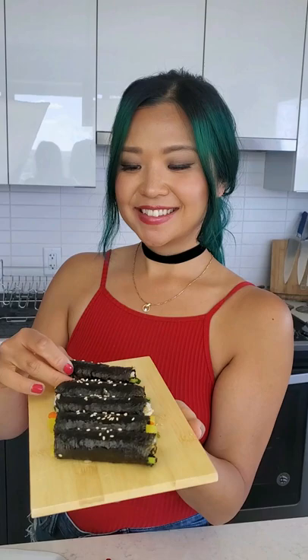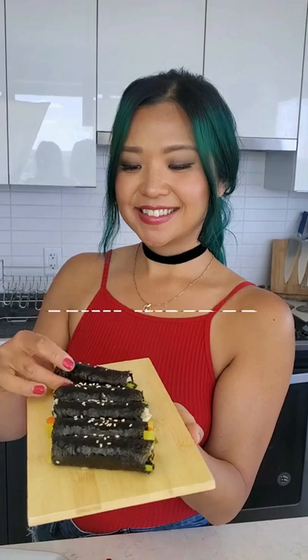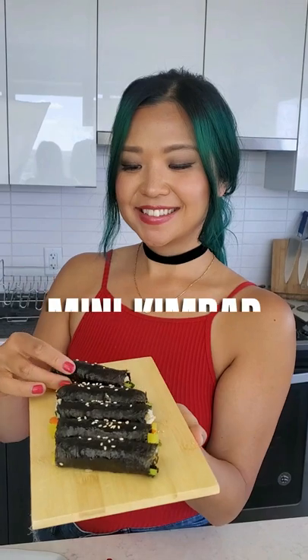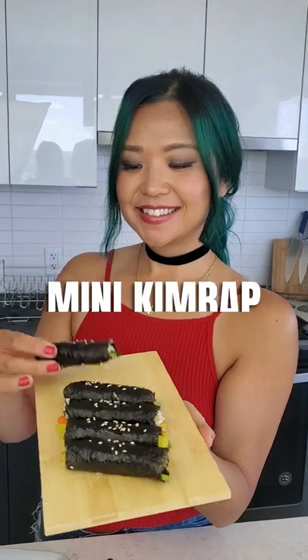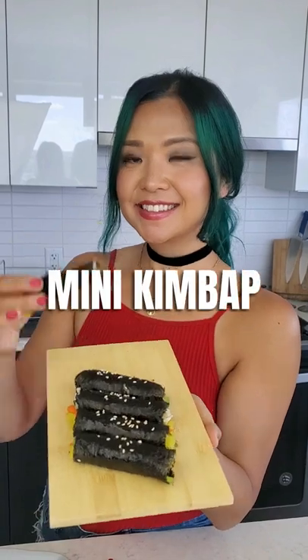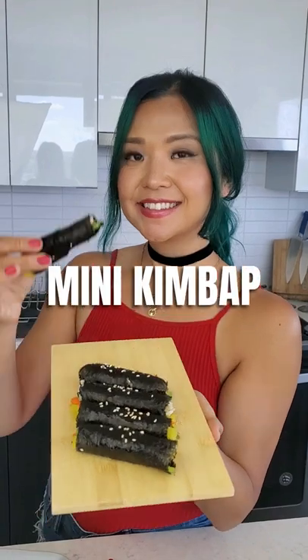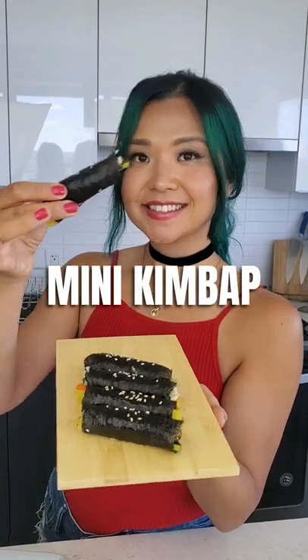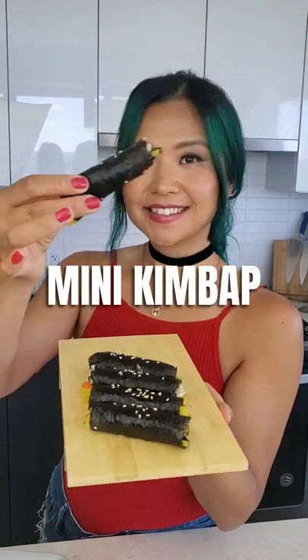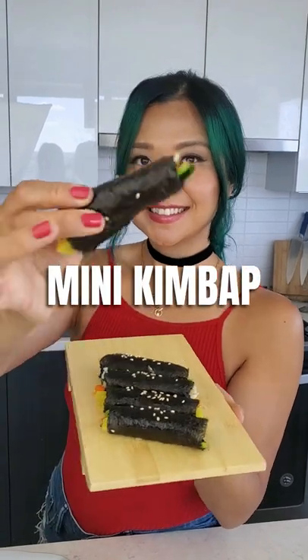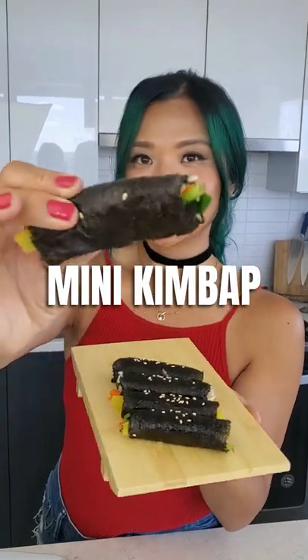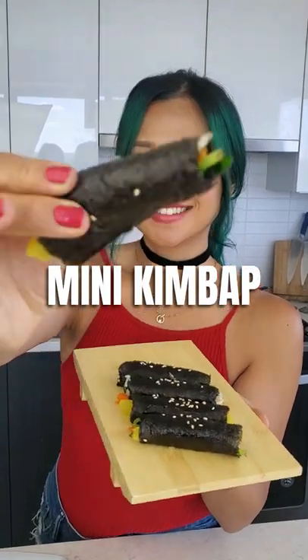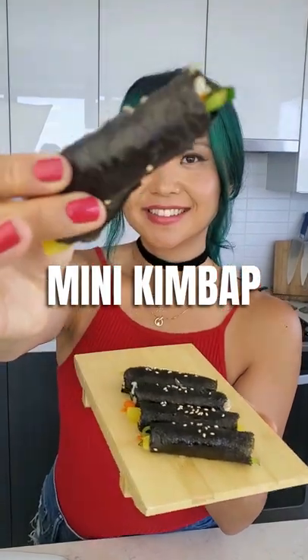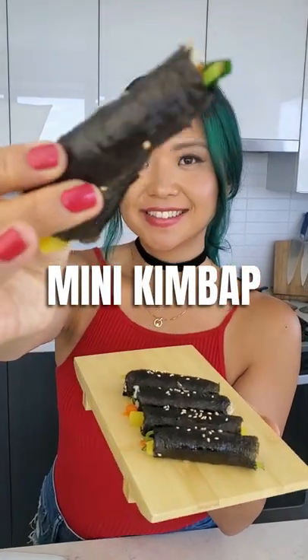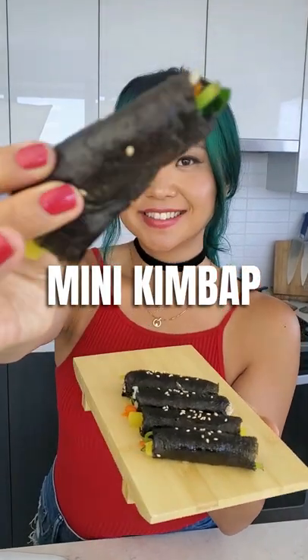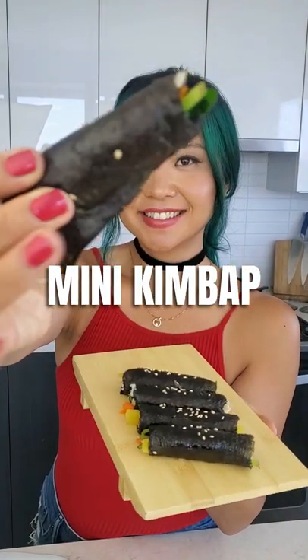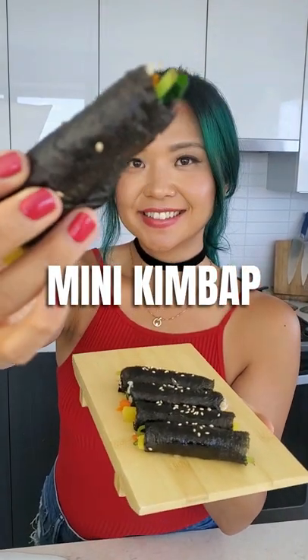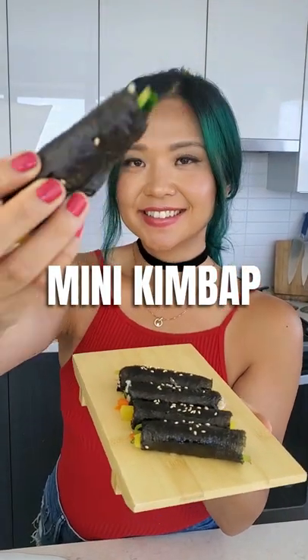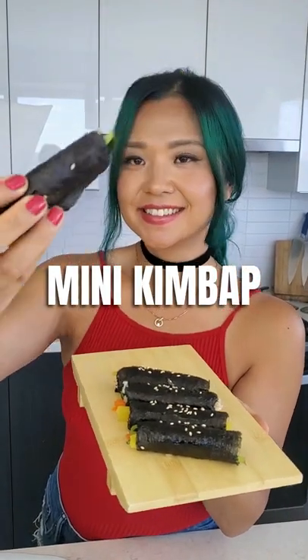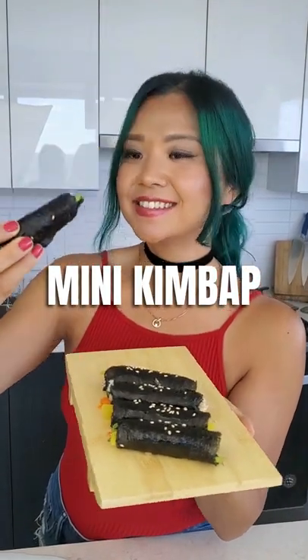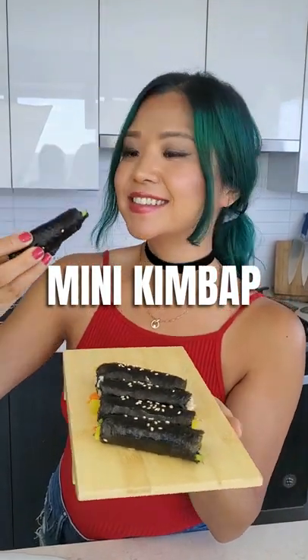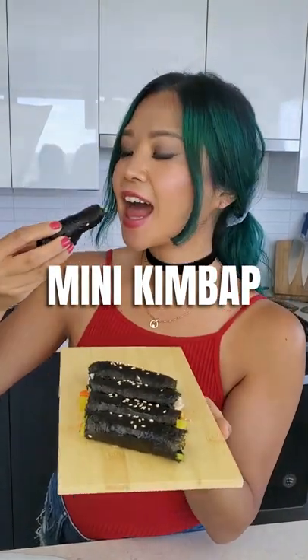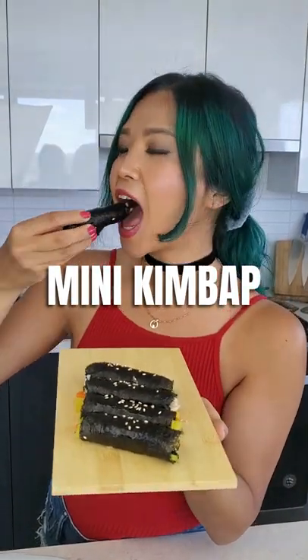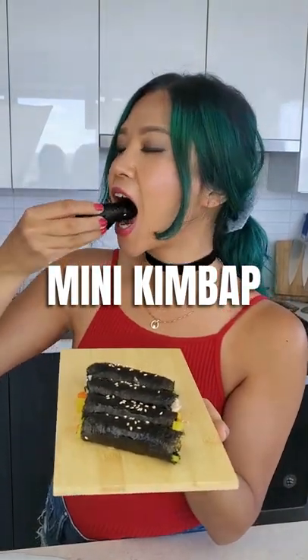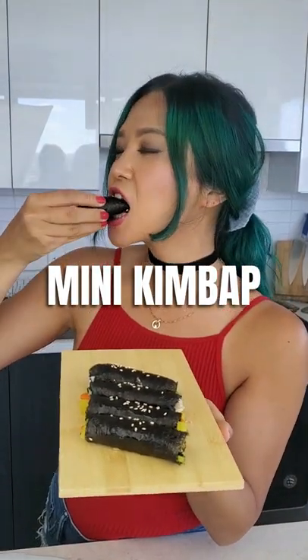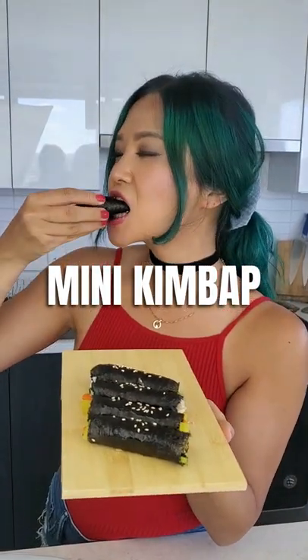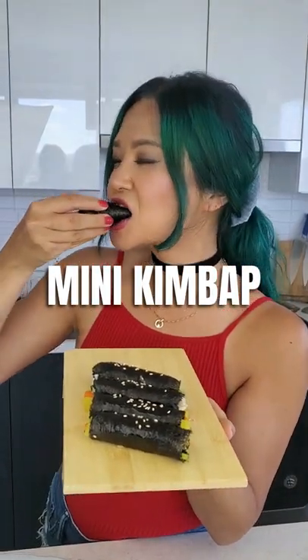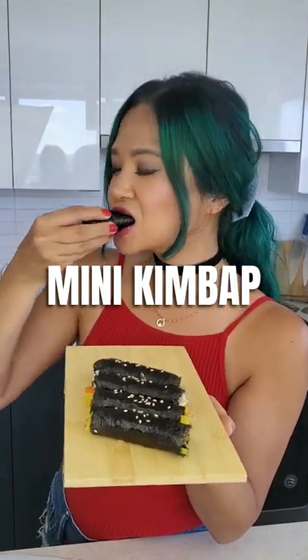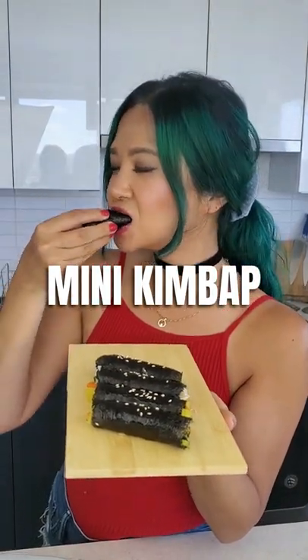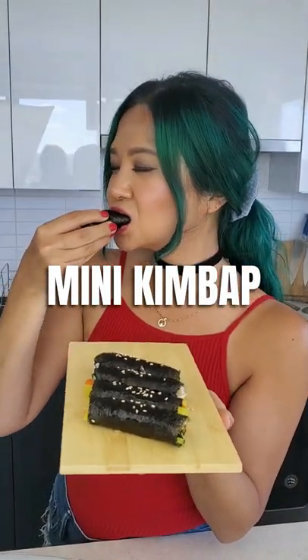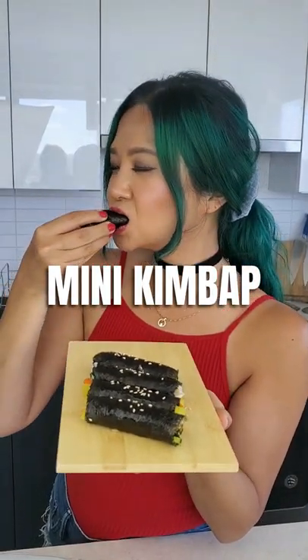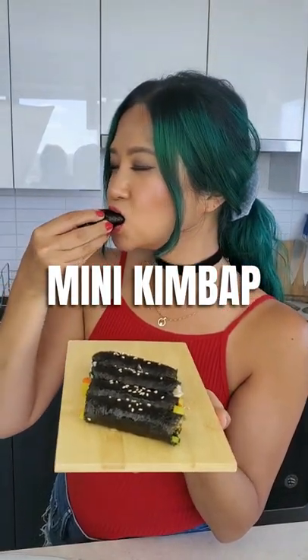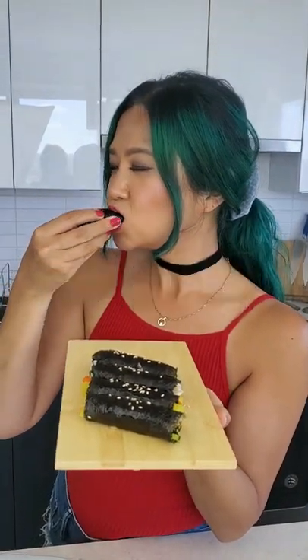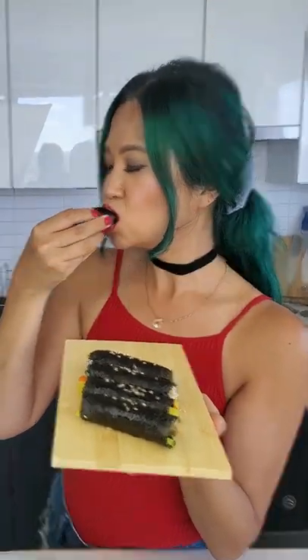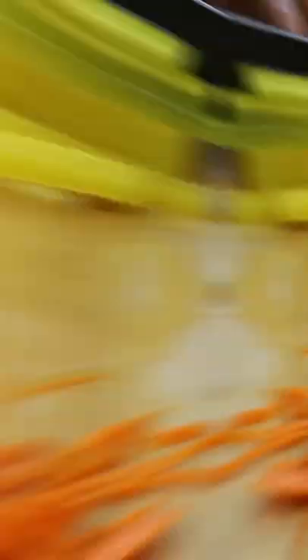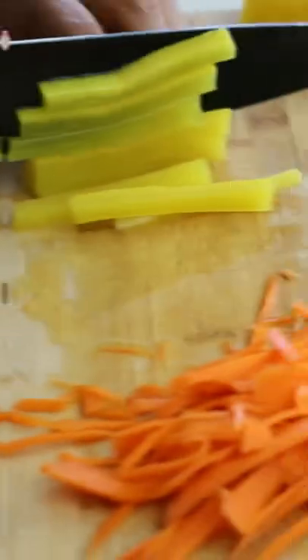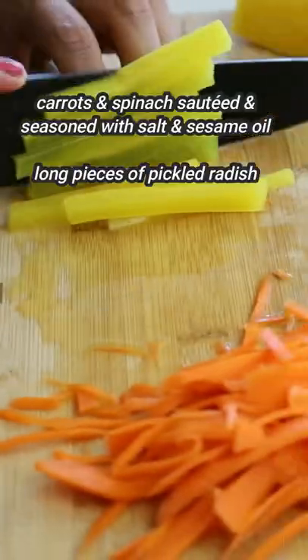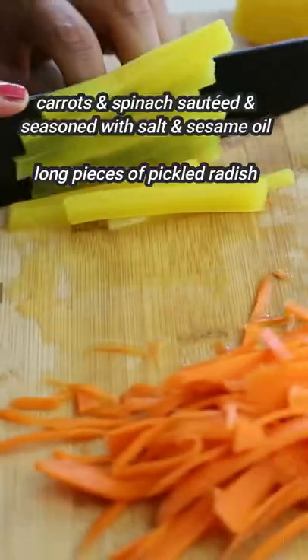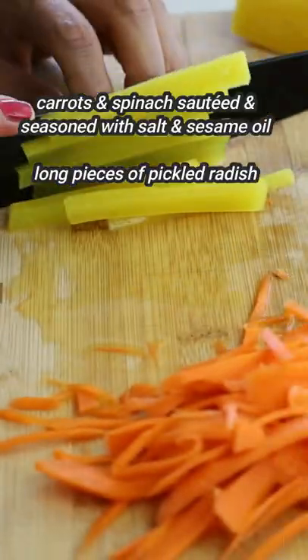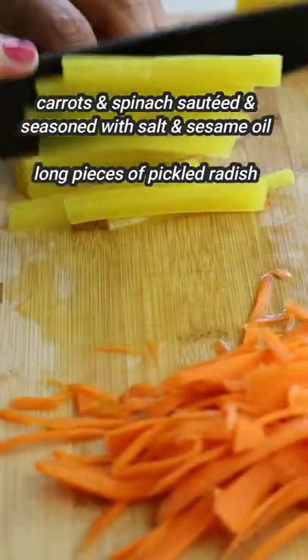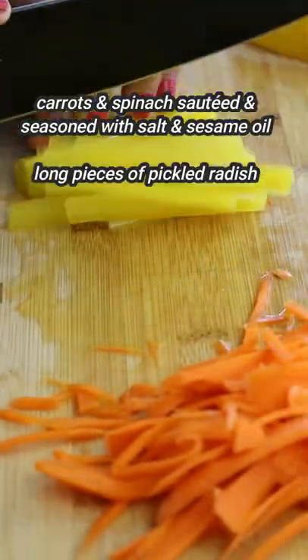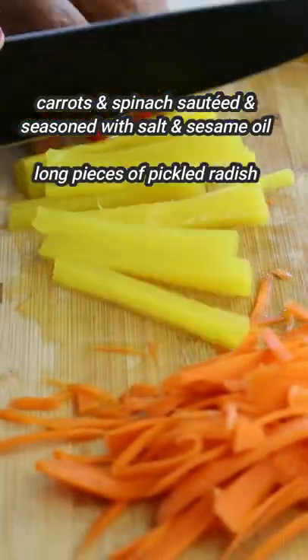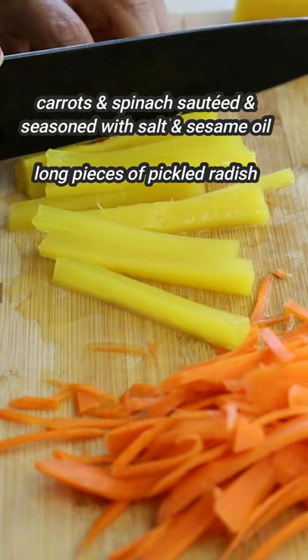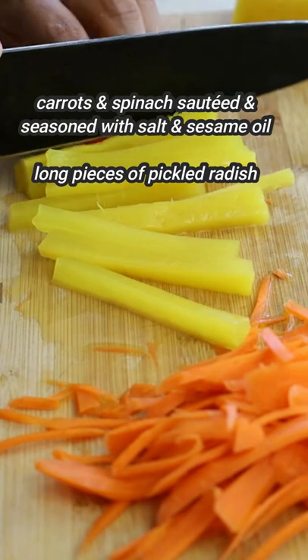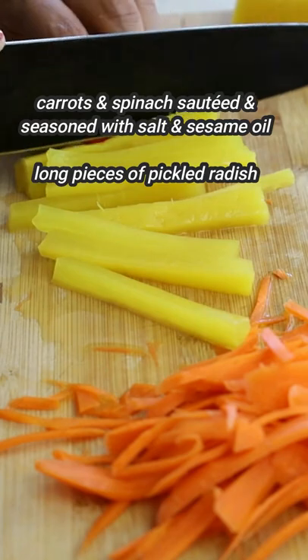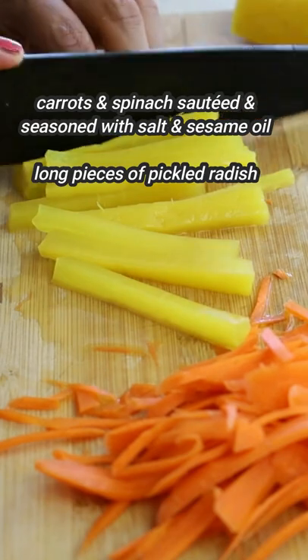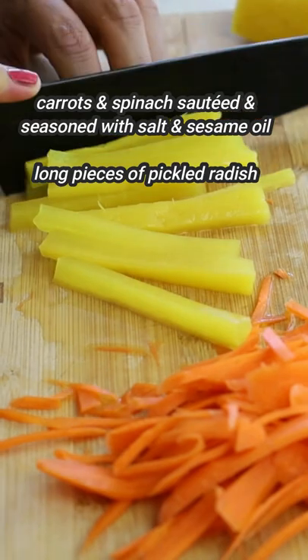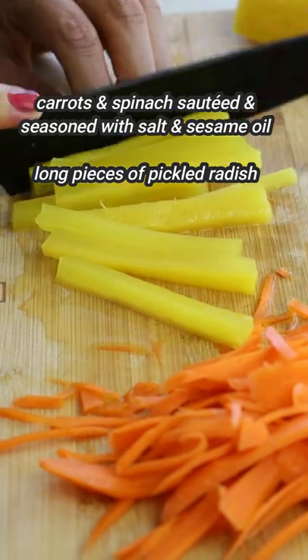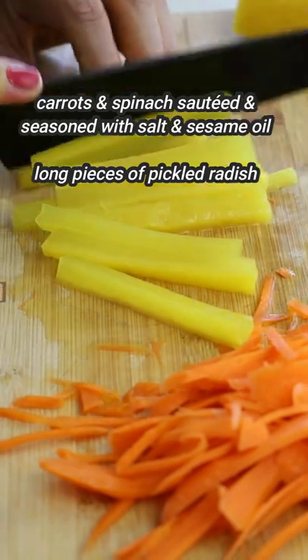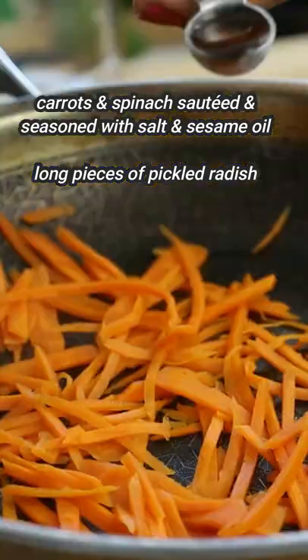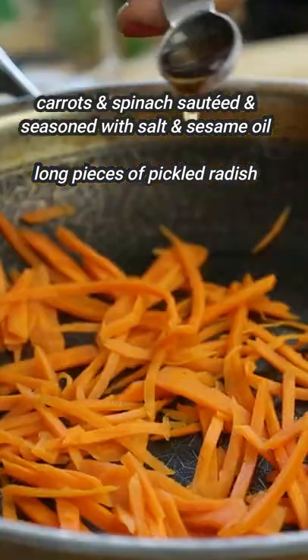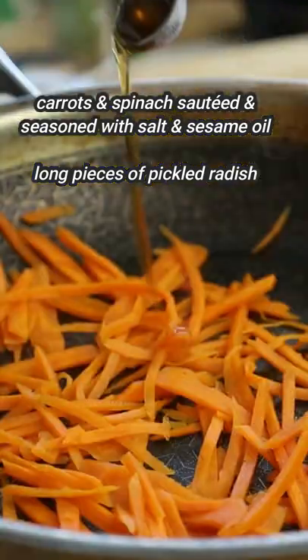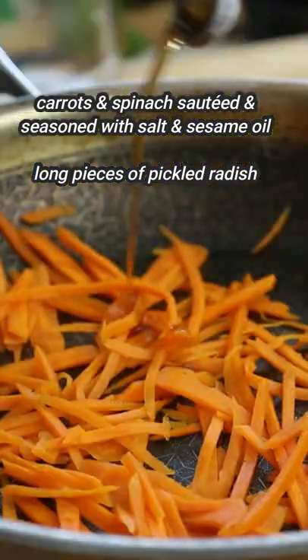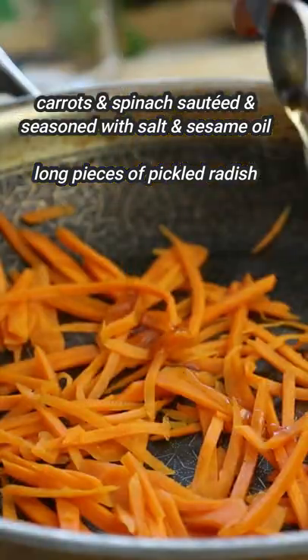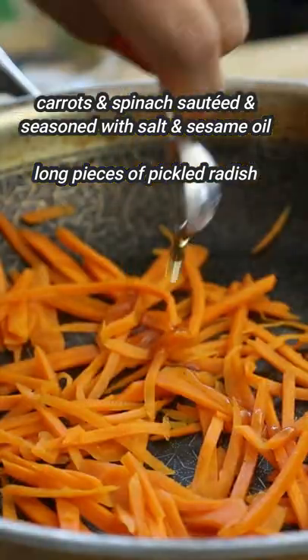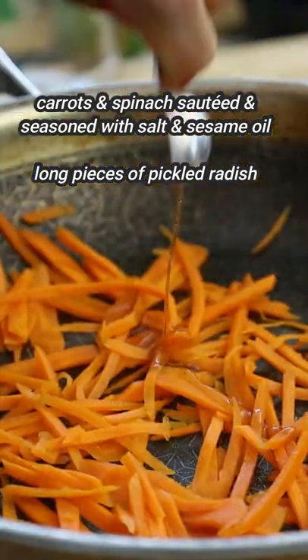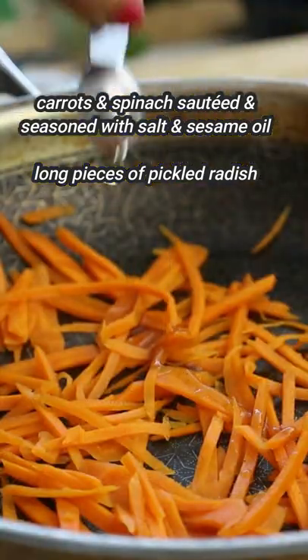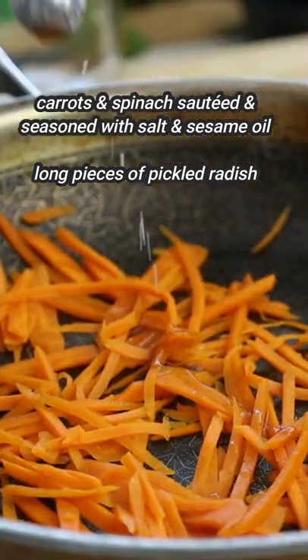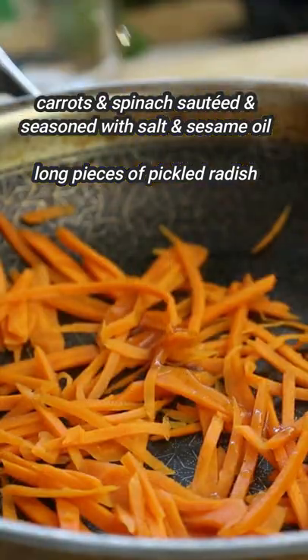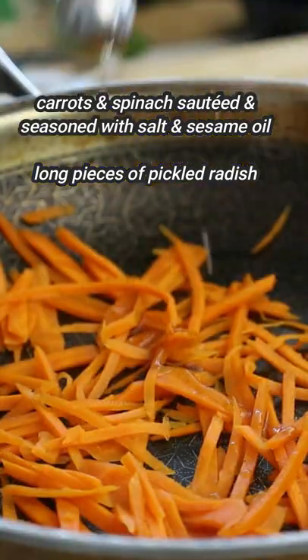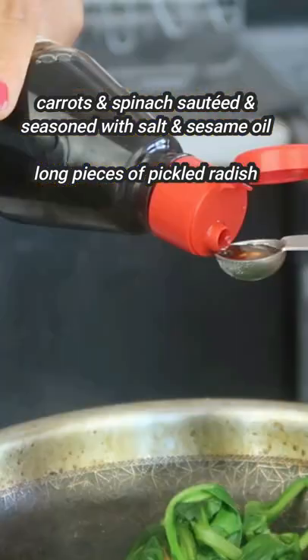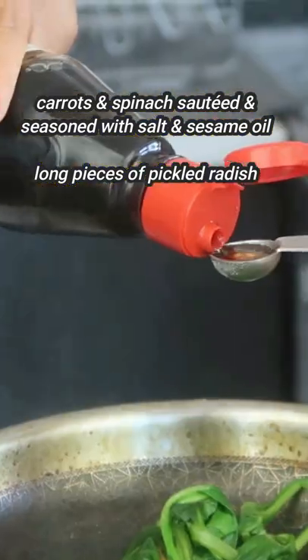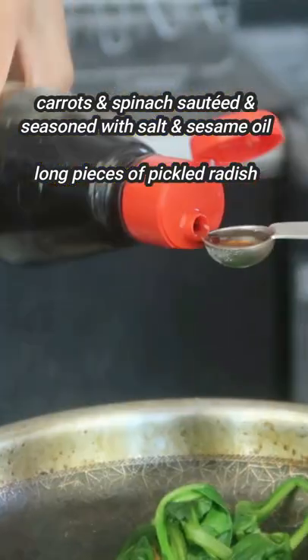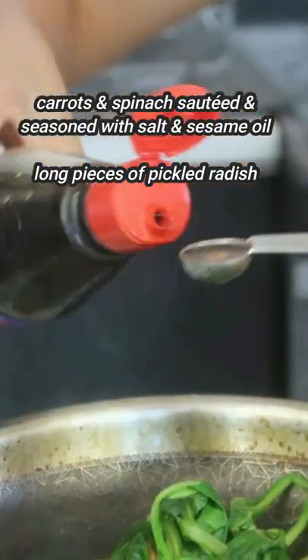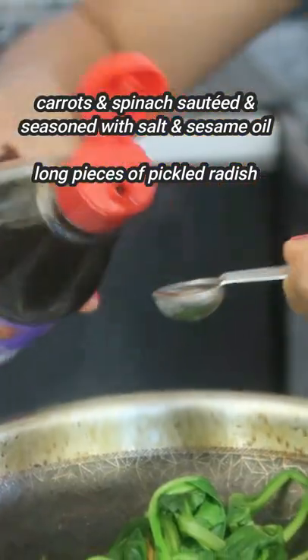These little Korean seaweed rice rolls are so addictive that in Korea we call this drug kimbap, also known as mayak kimbap. And this is so easy to make.